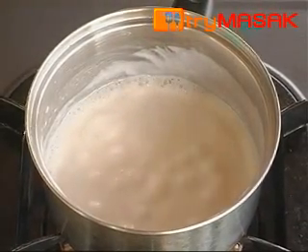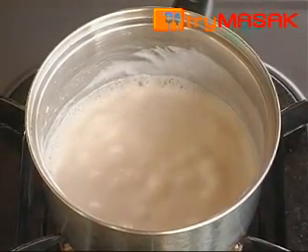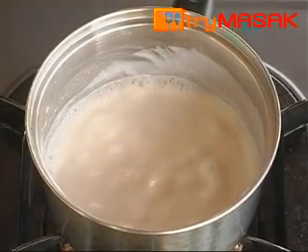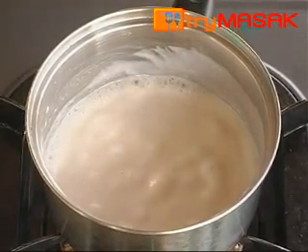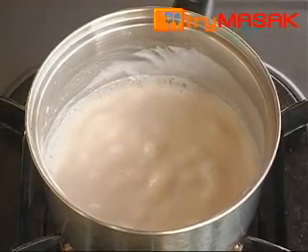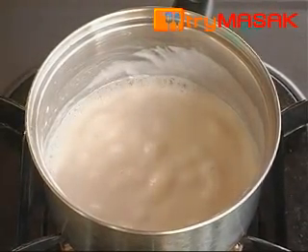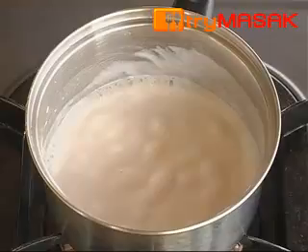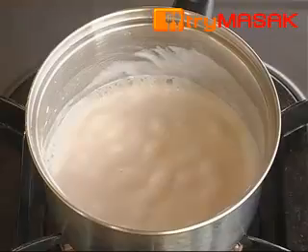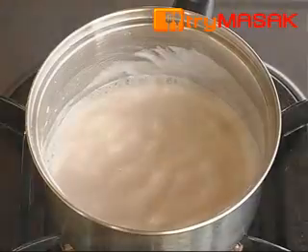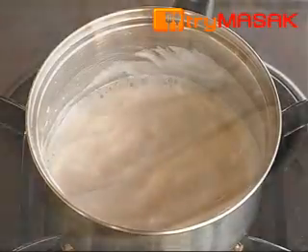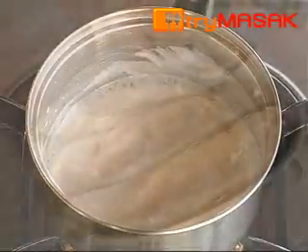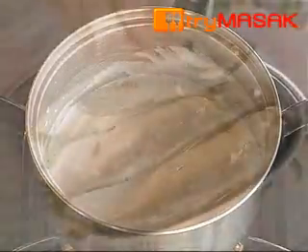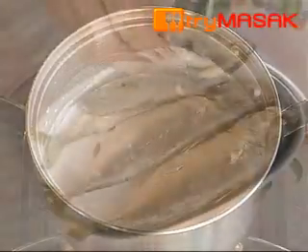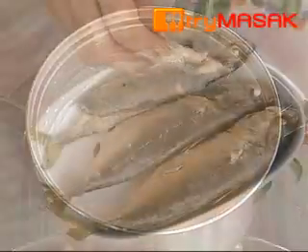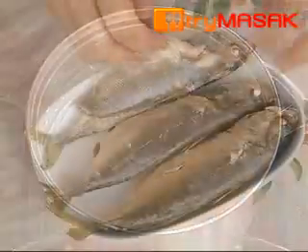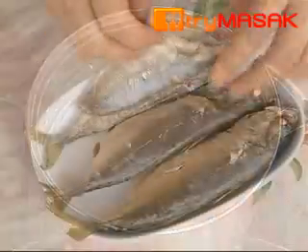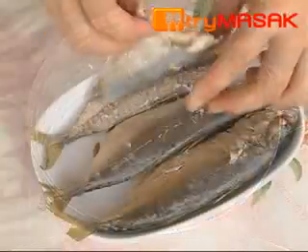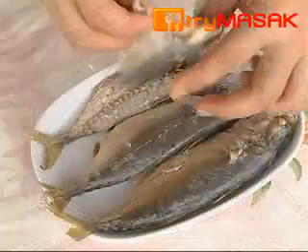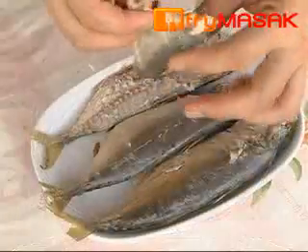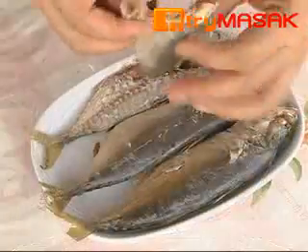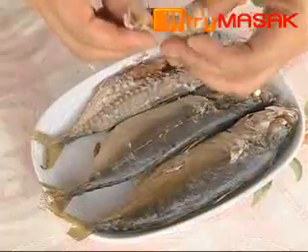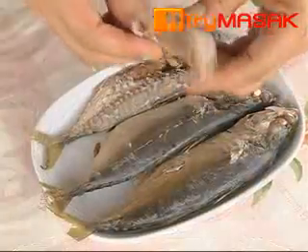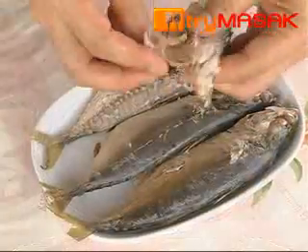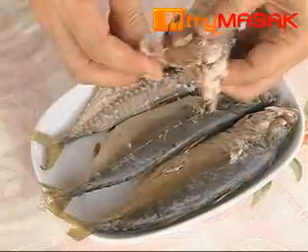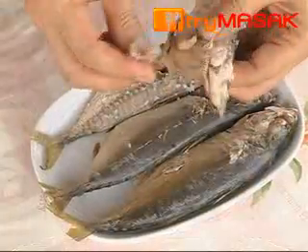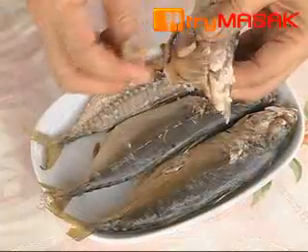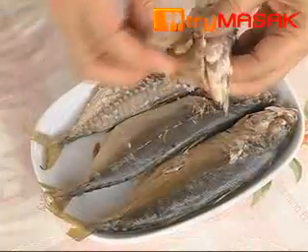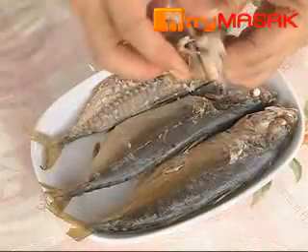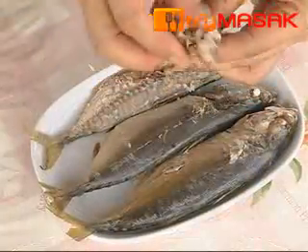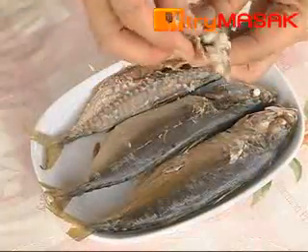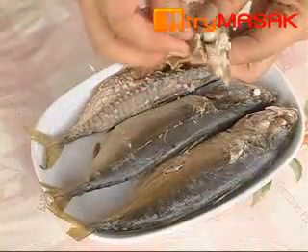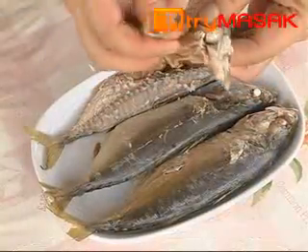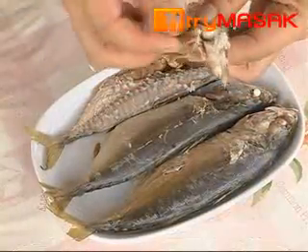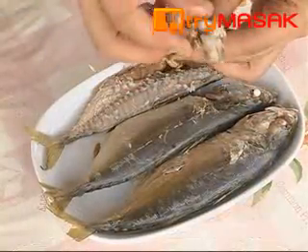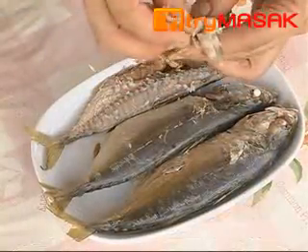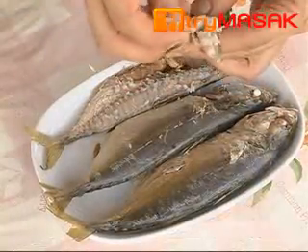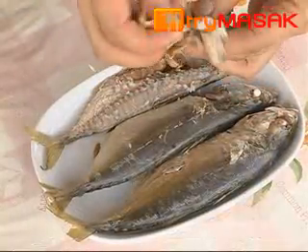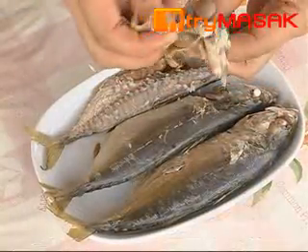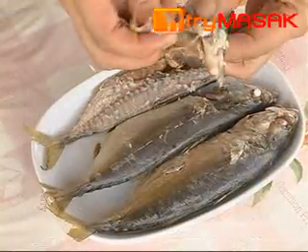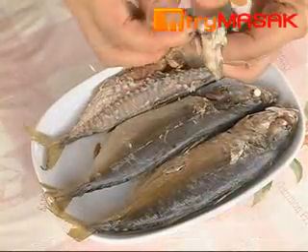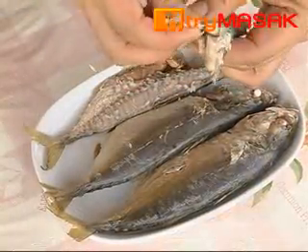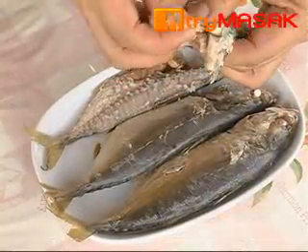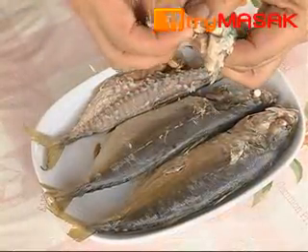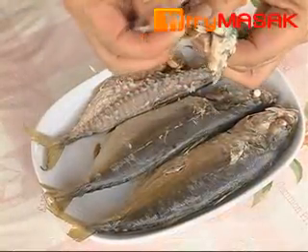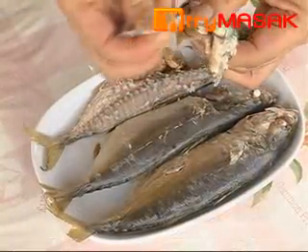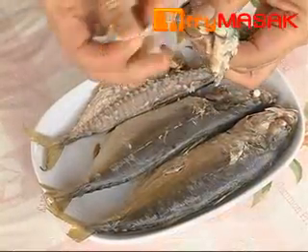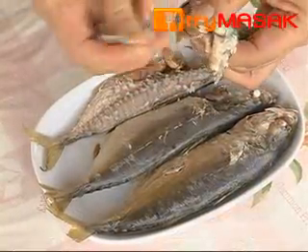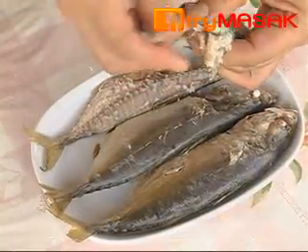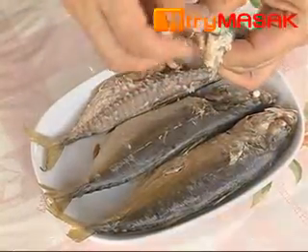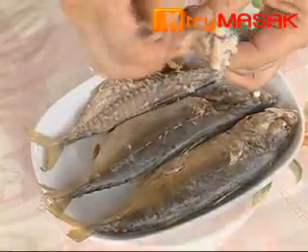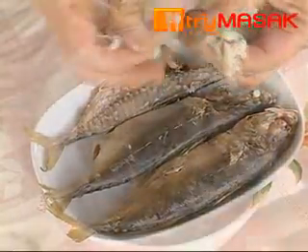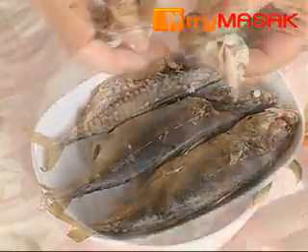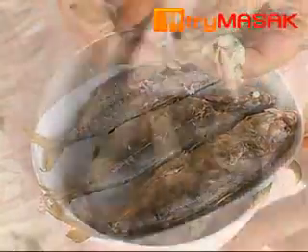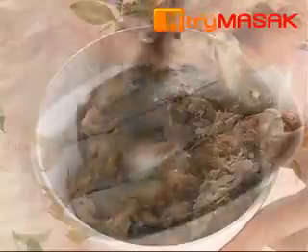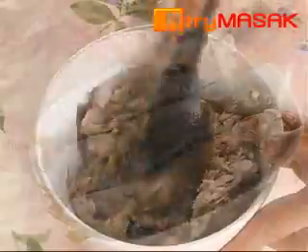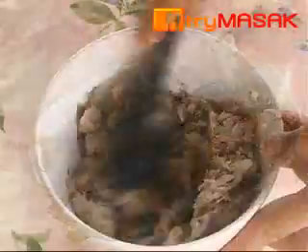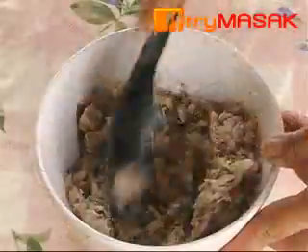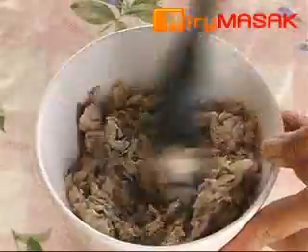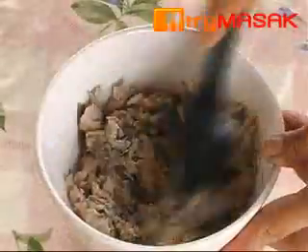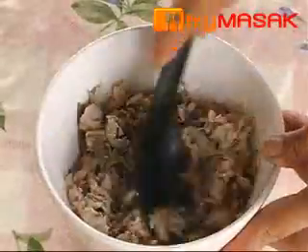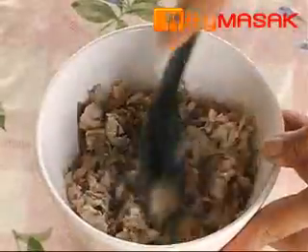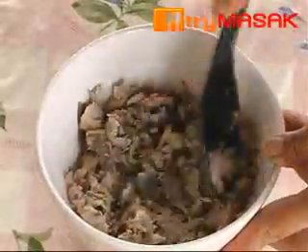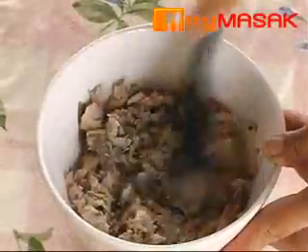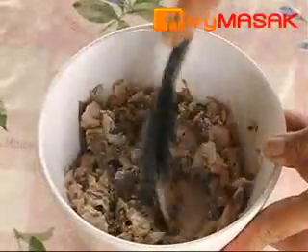After that, separate the fish from its bones and mash the fish with a spoon, or crush it, whichever you prefer.